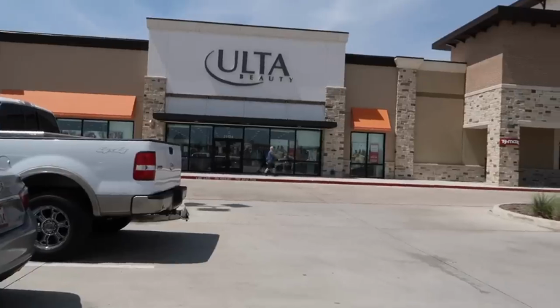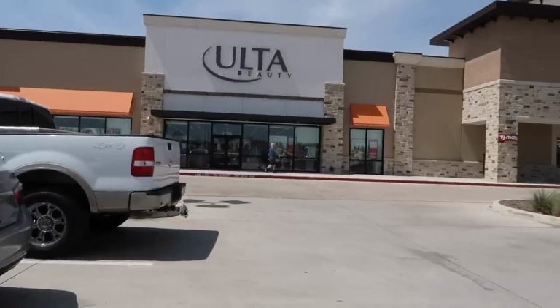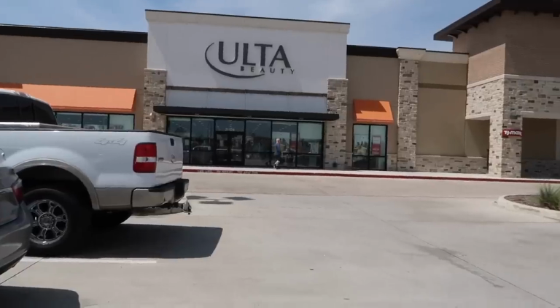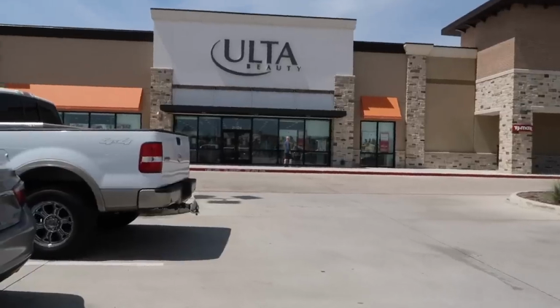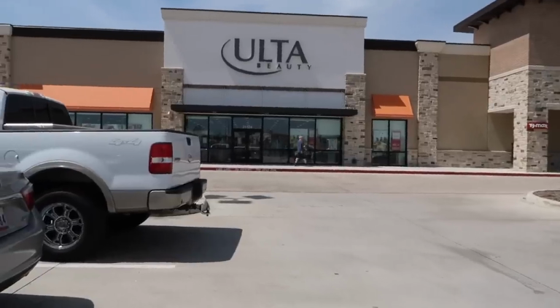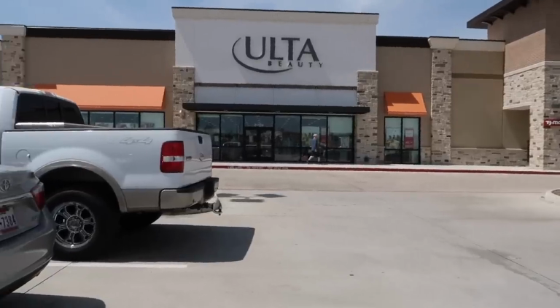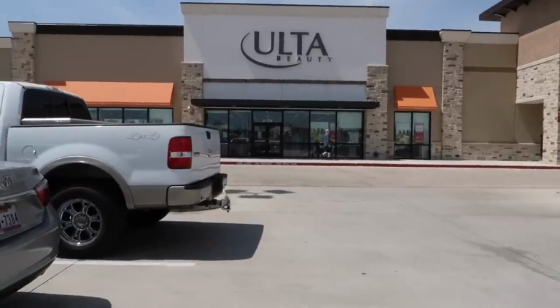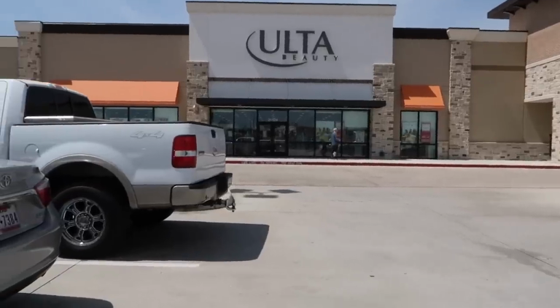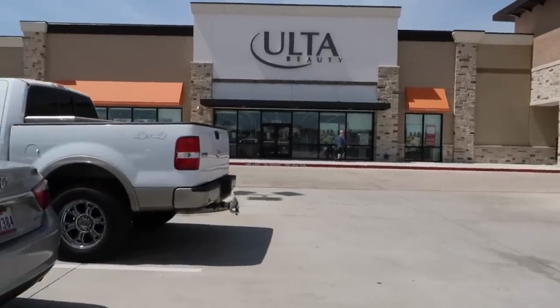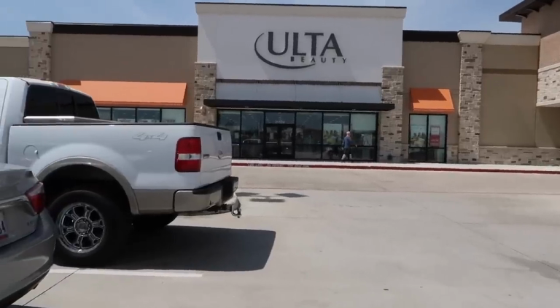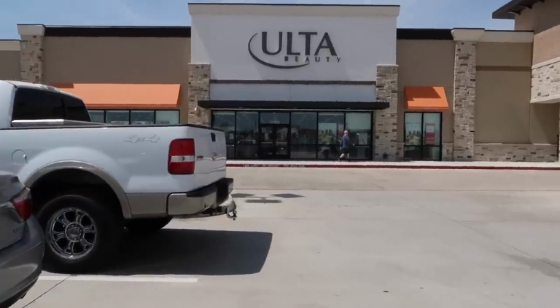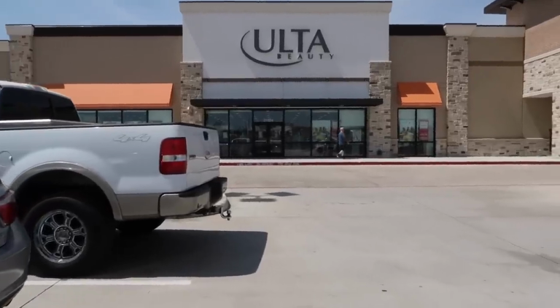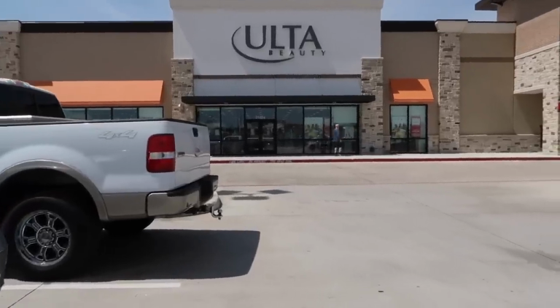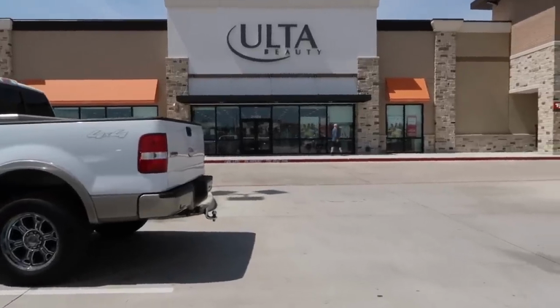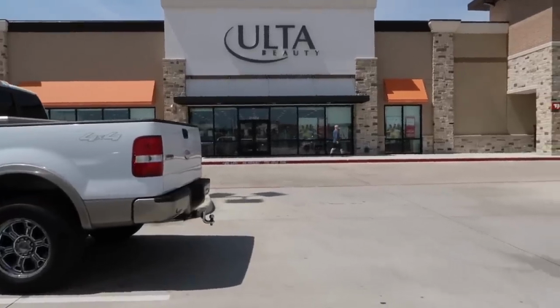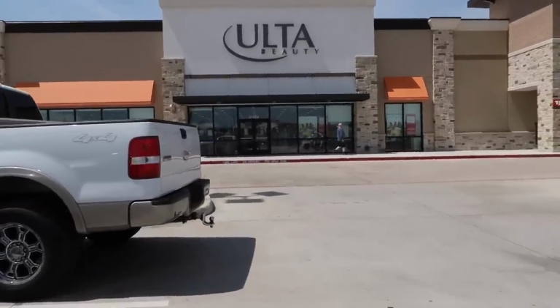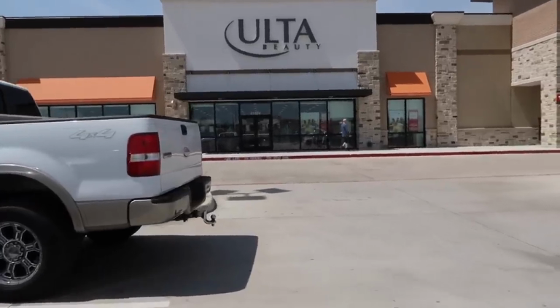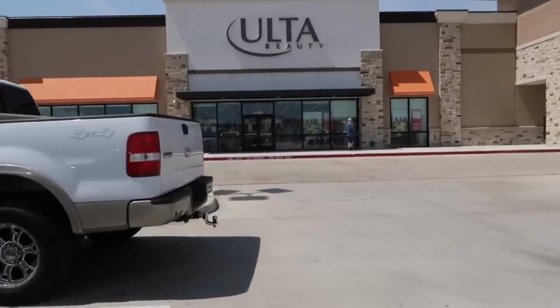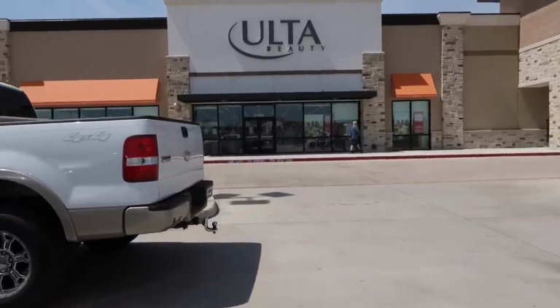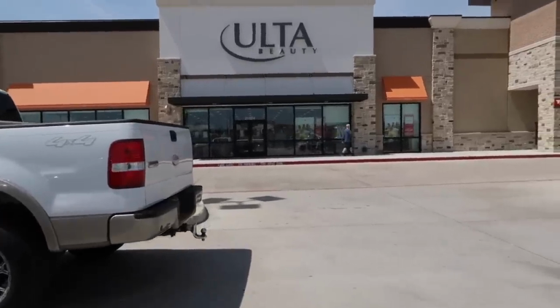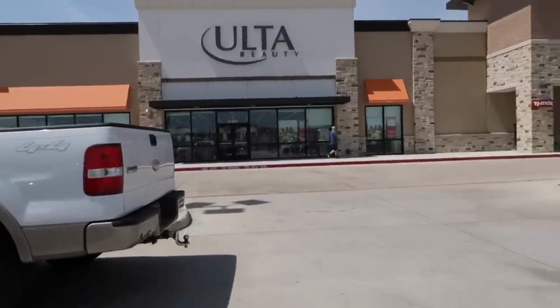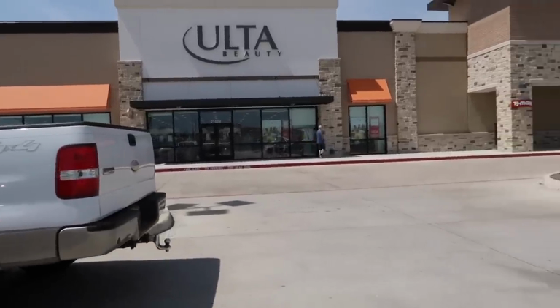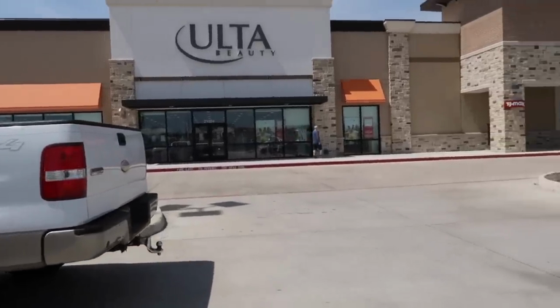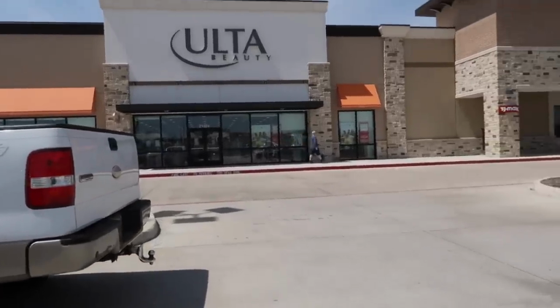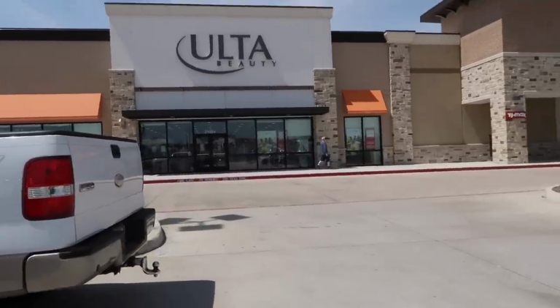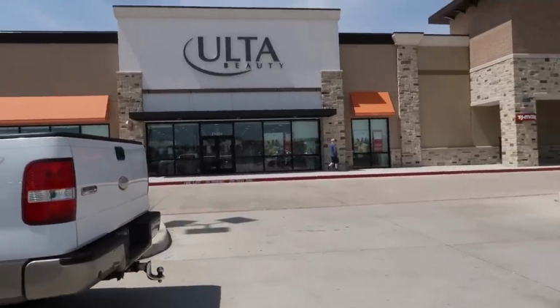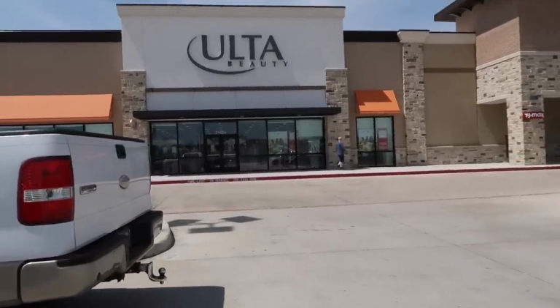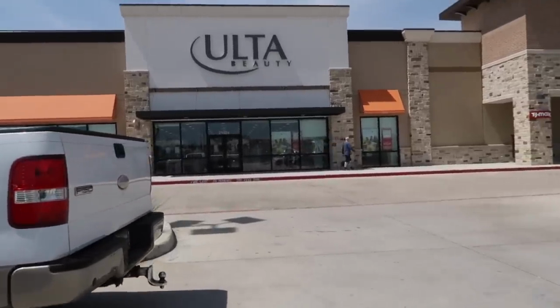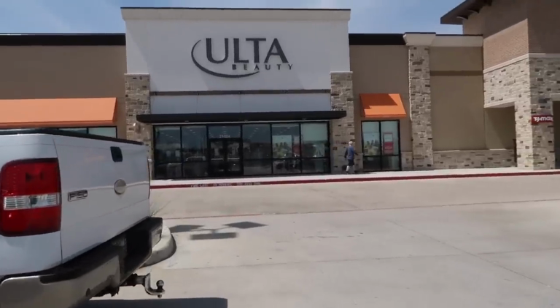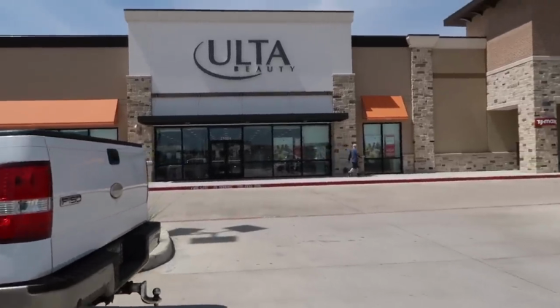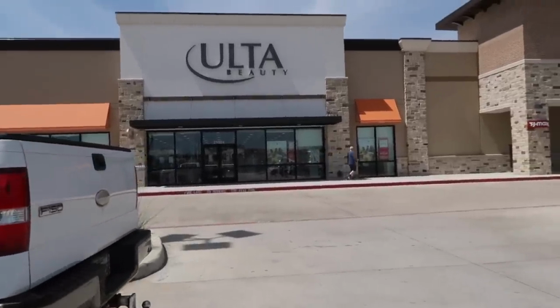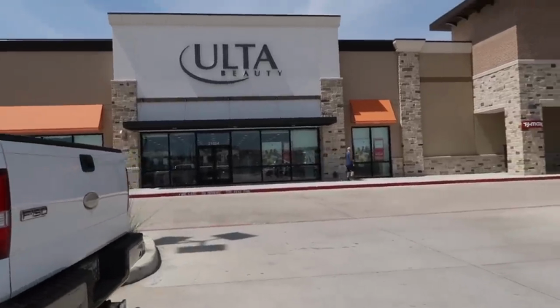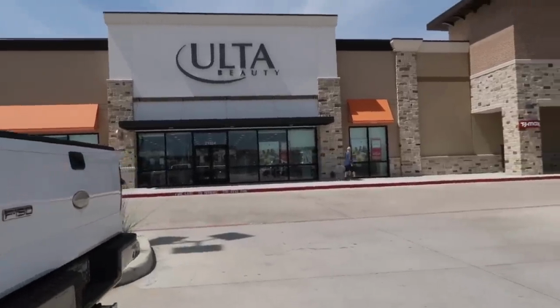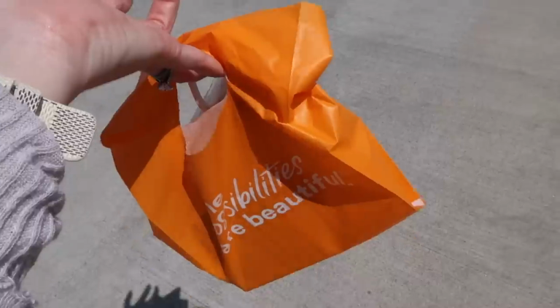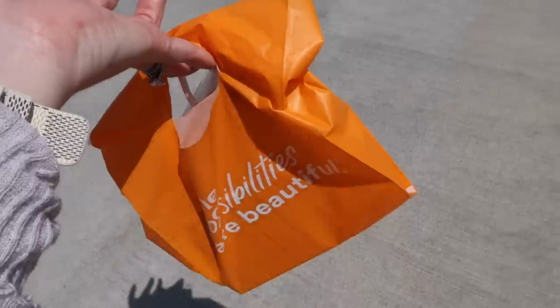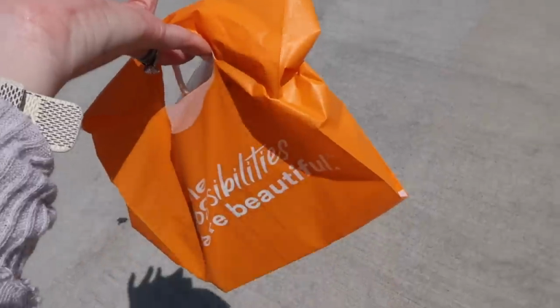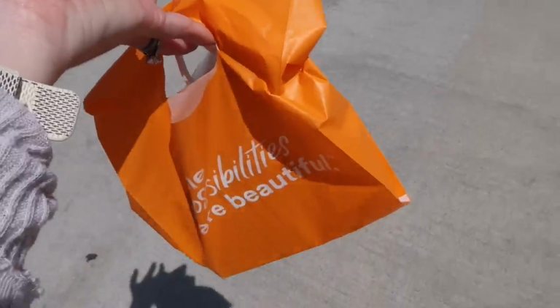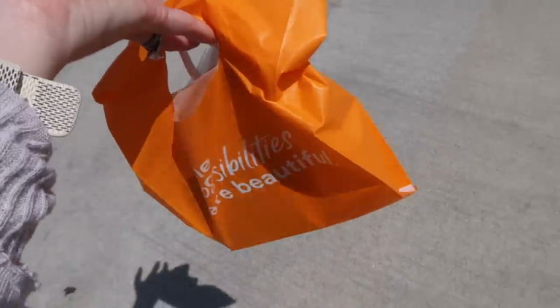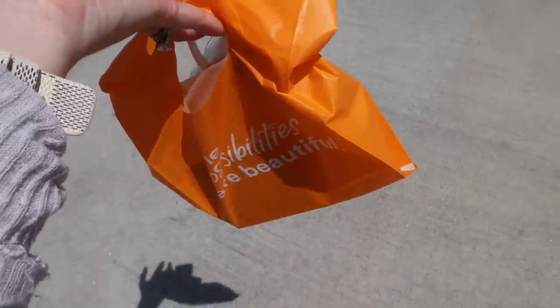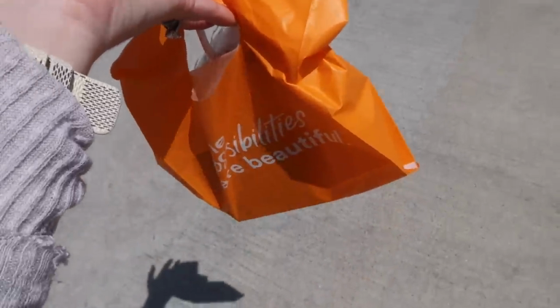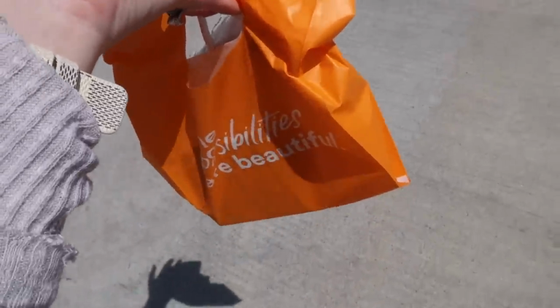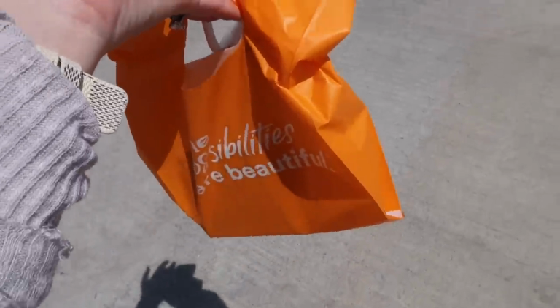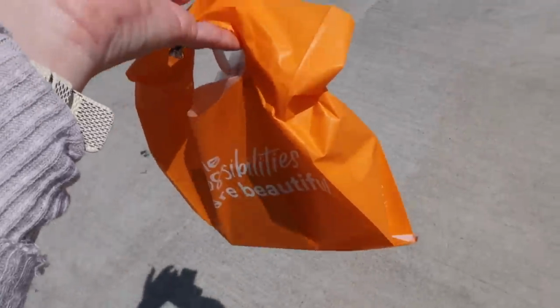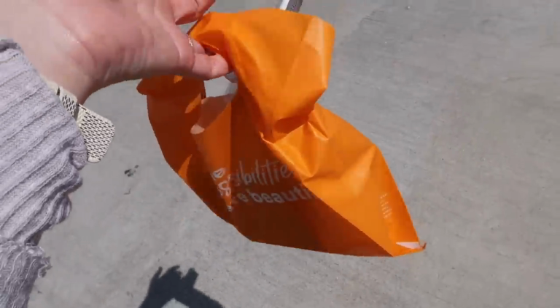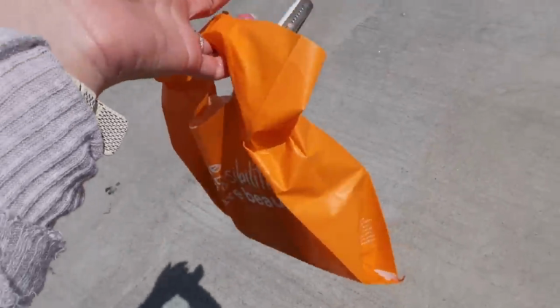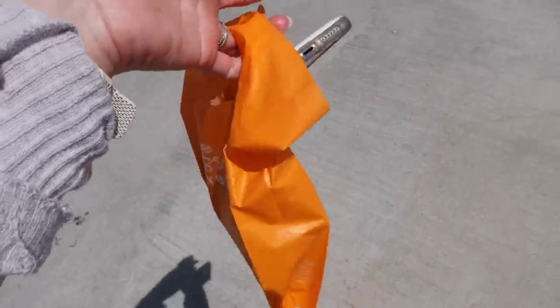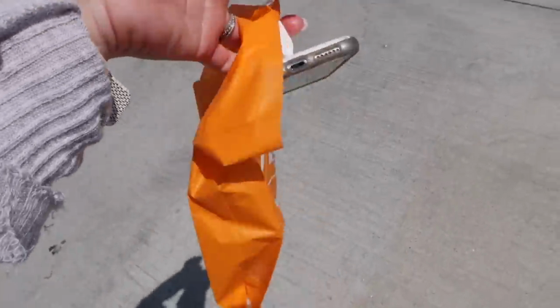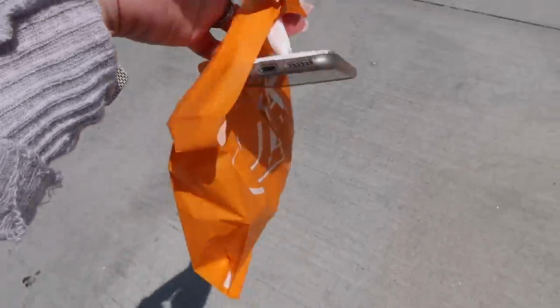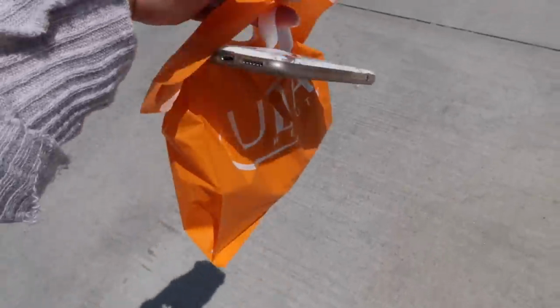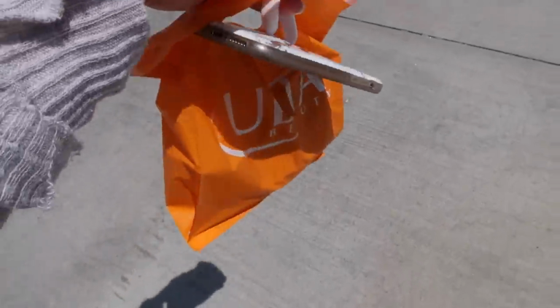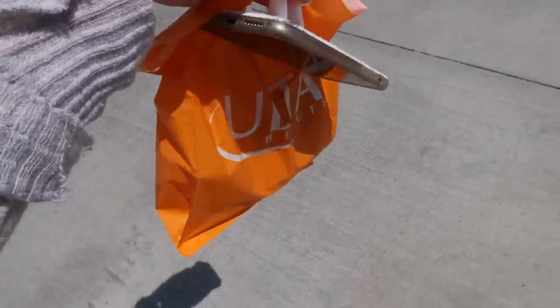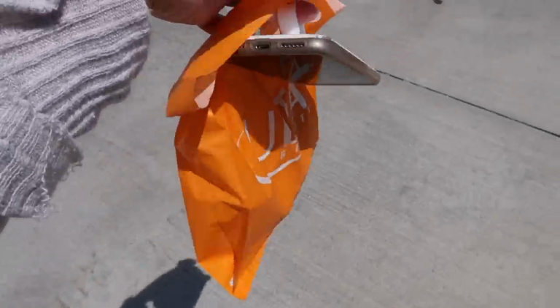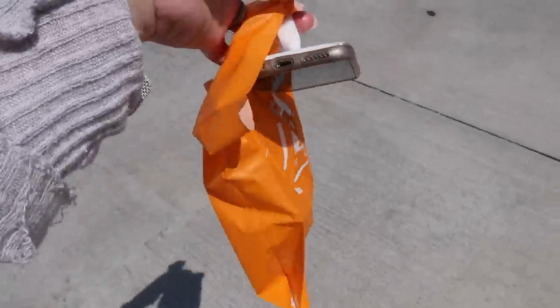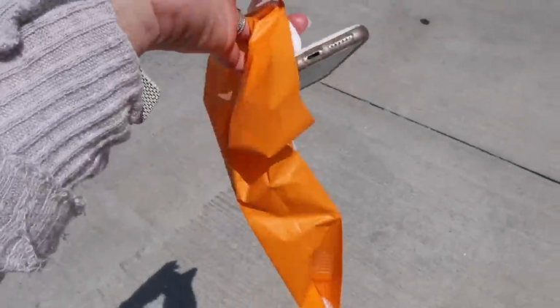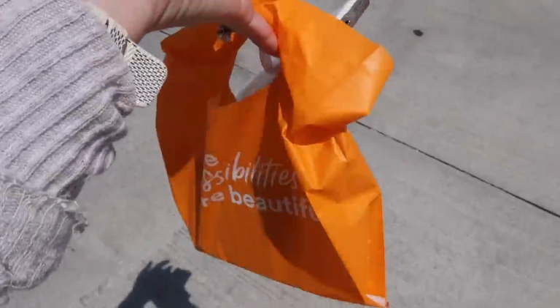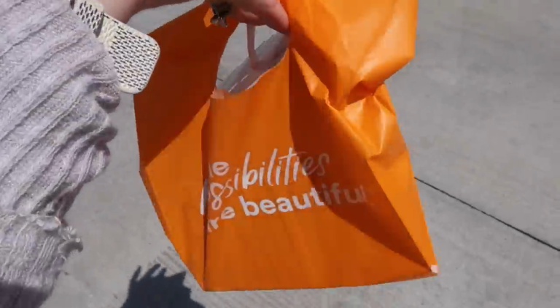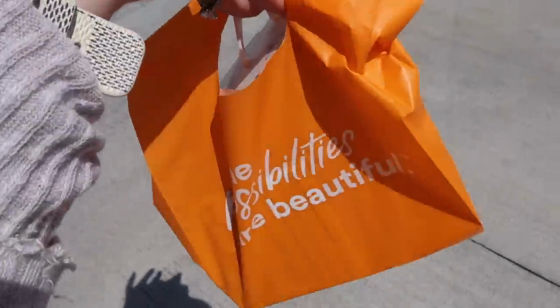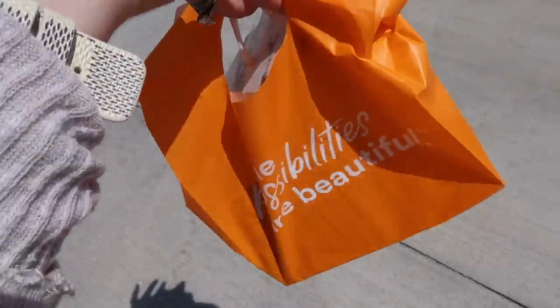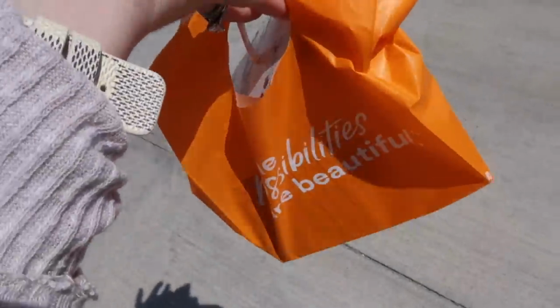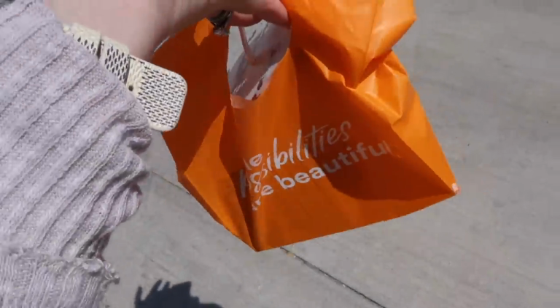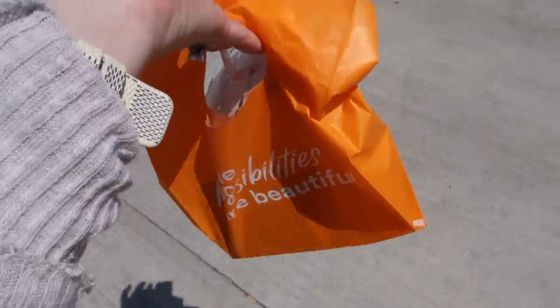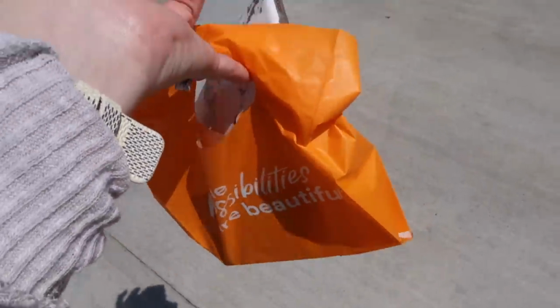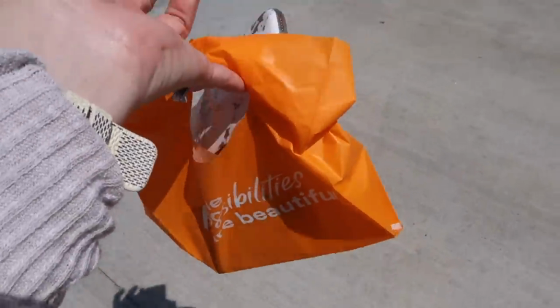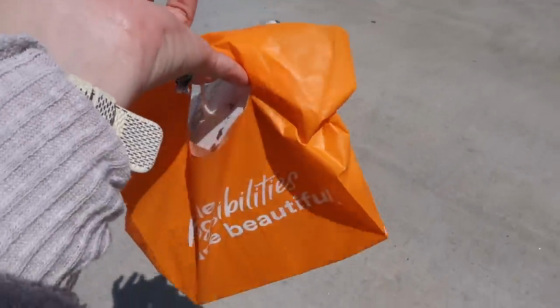We only have about 10 minutes, so we go and pop into Ulta and see what we can find. Of course, just can't go into Ulta without picking up a little something something.